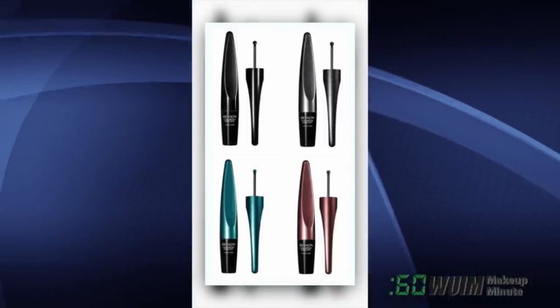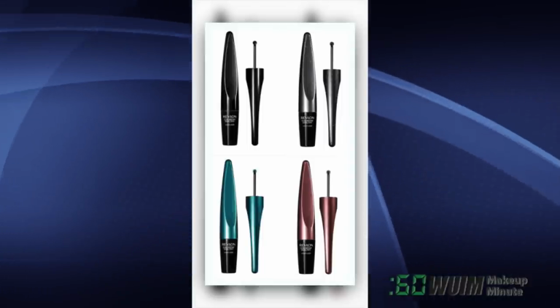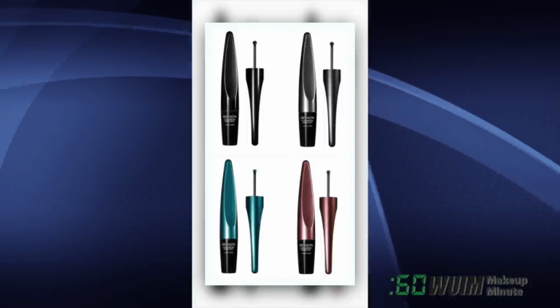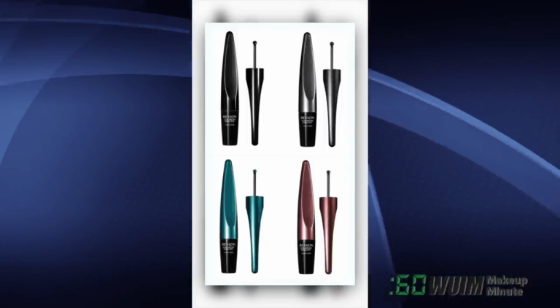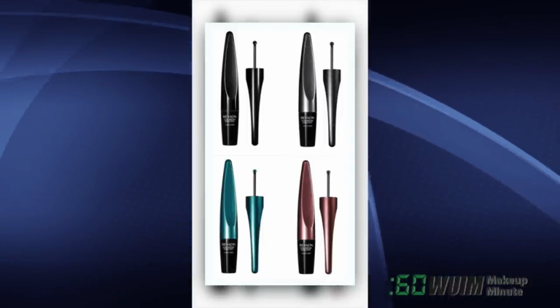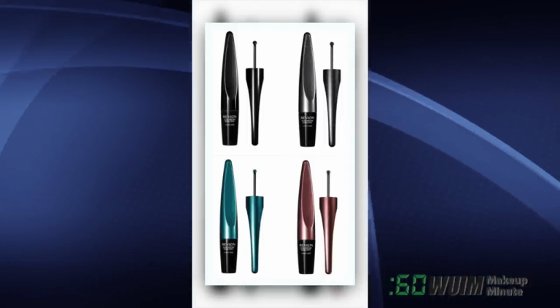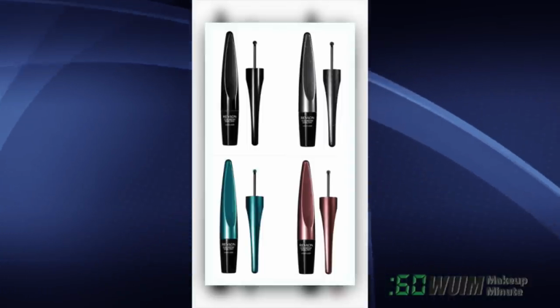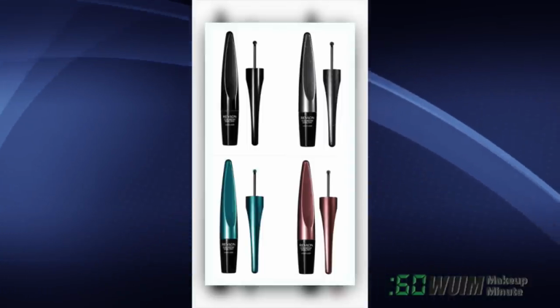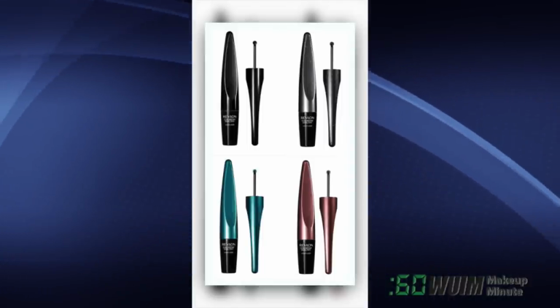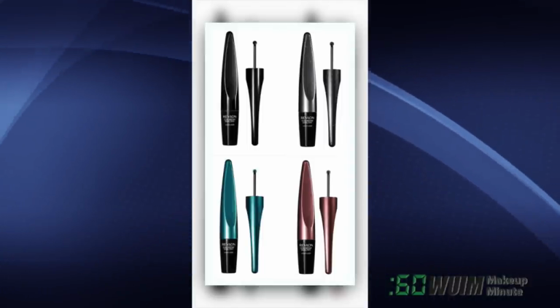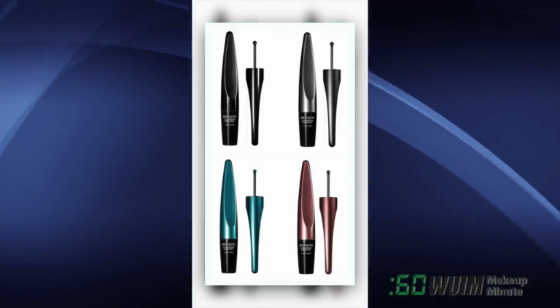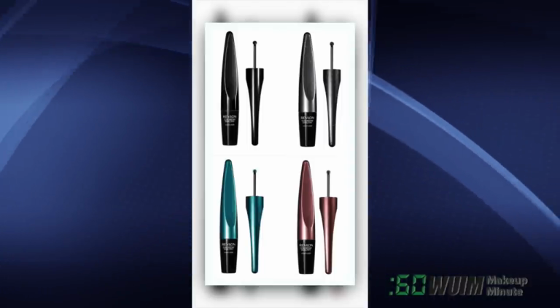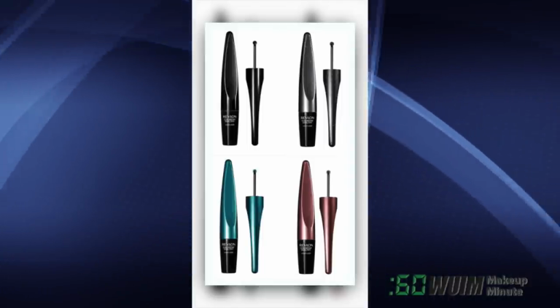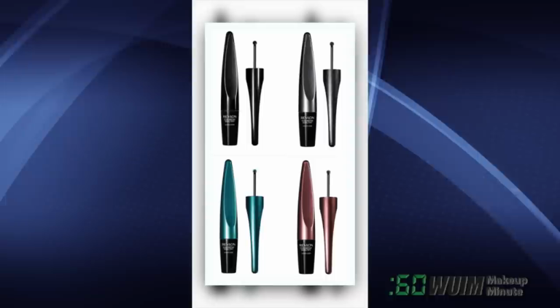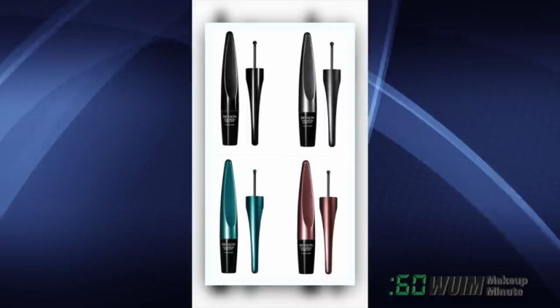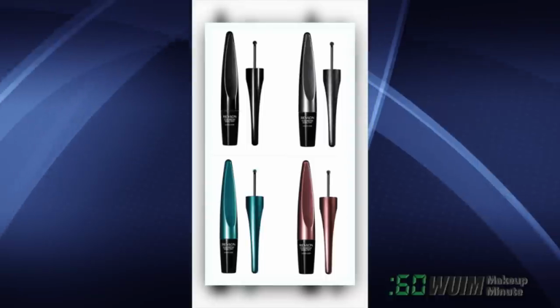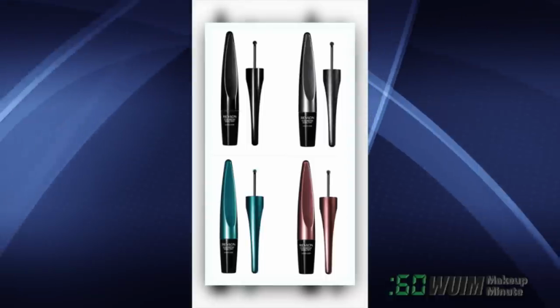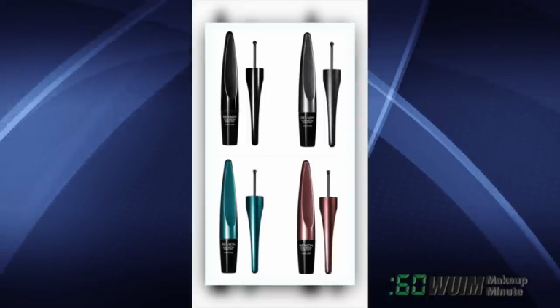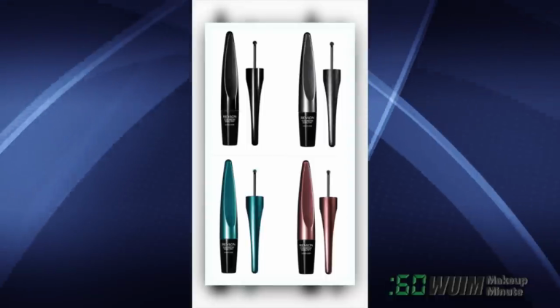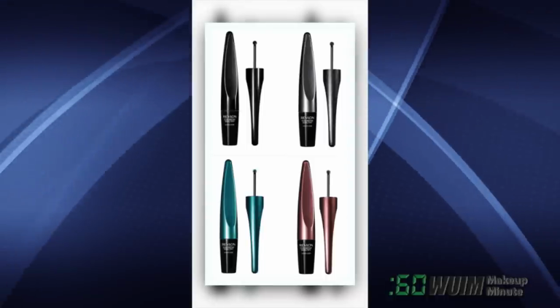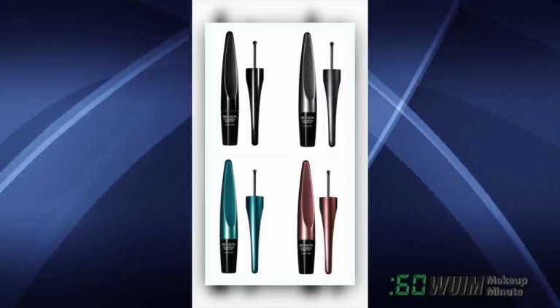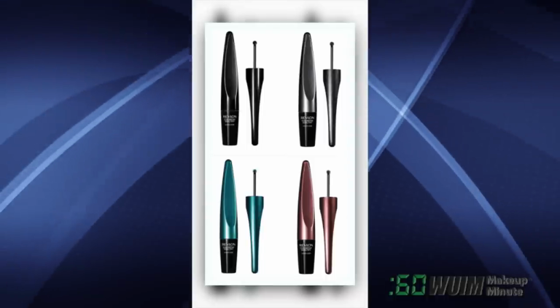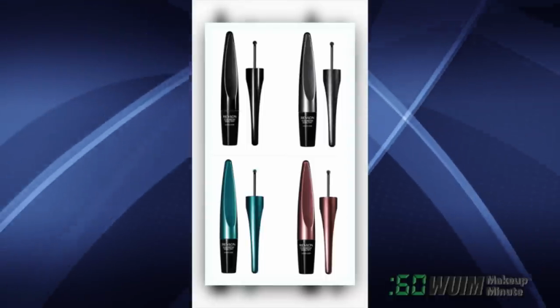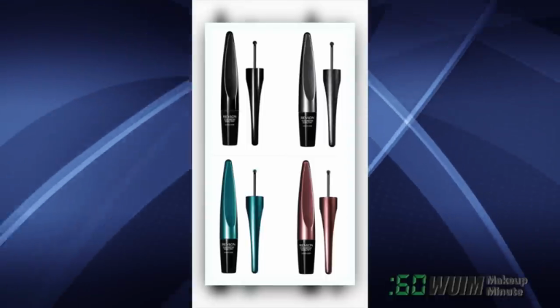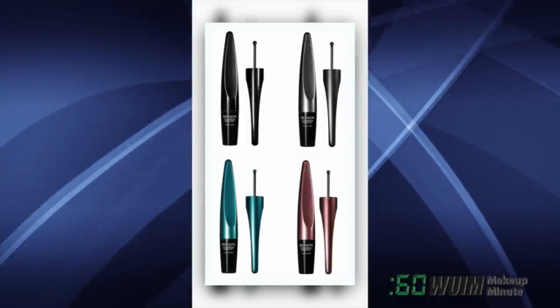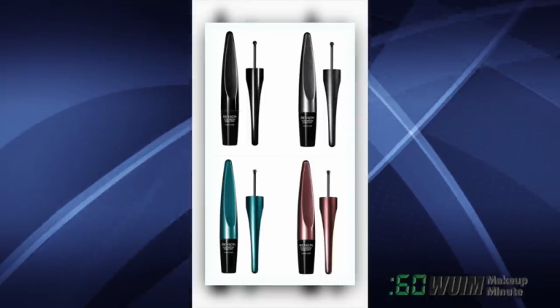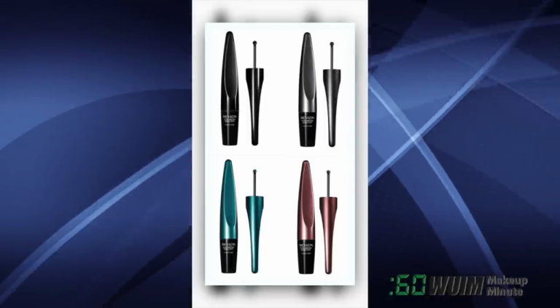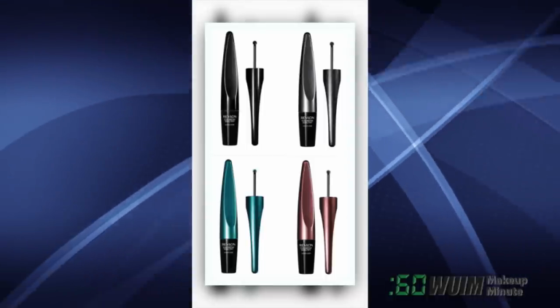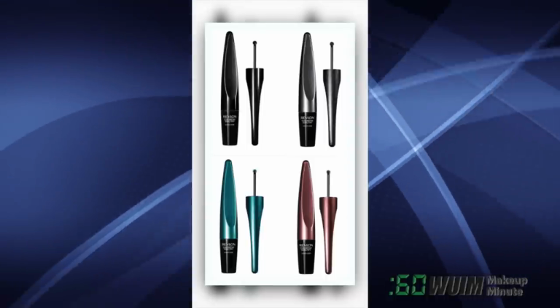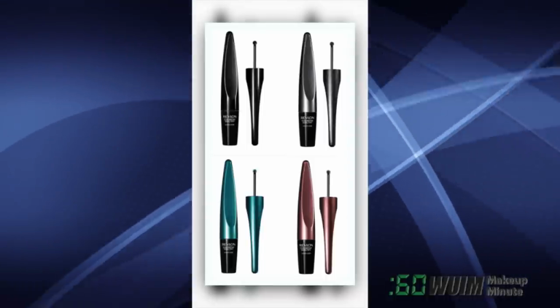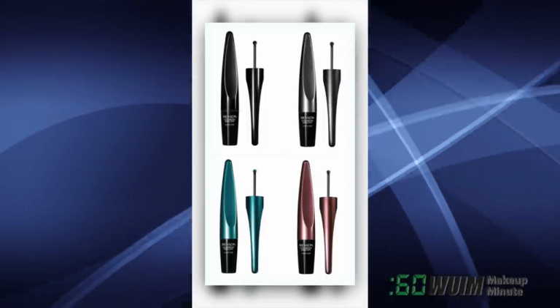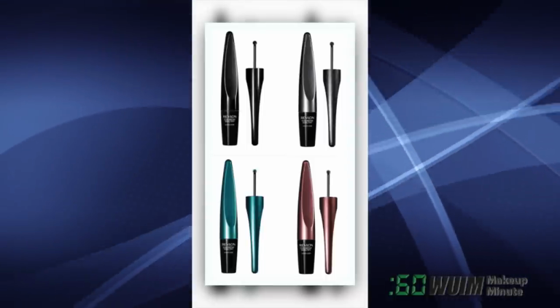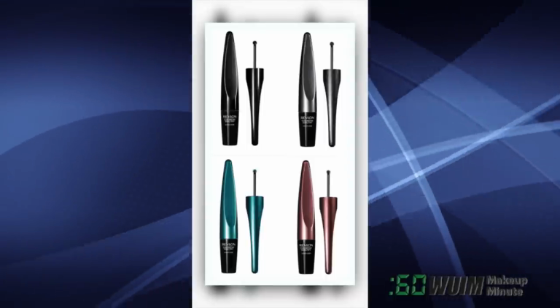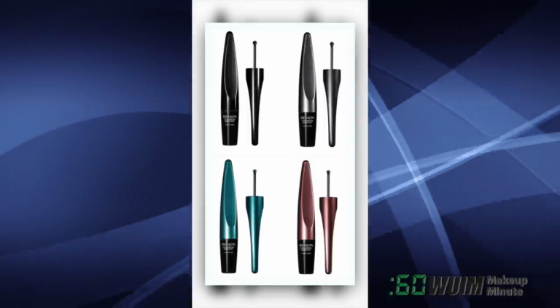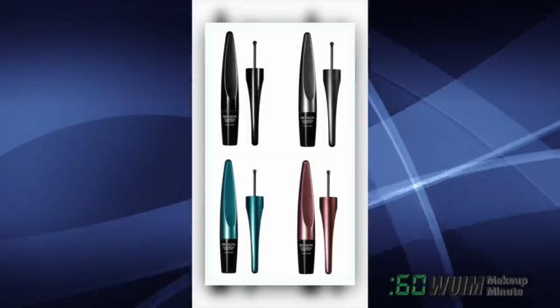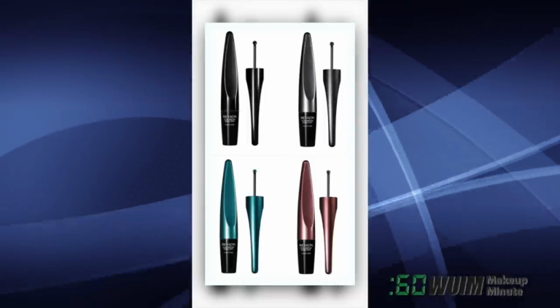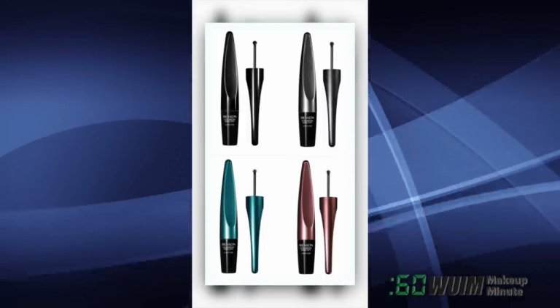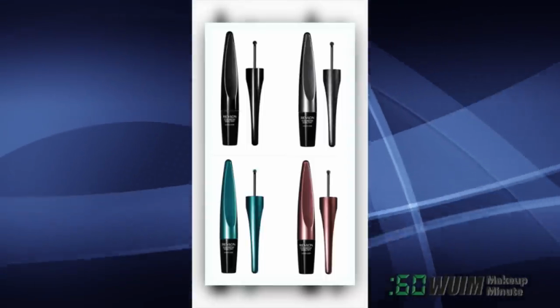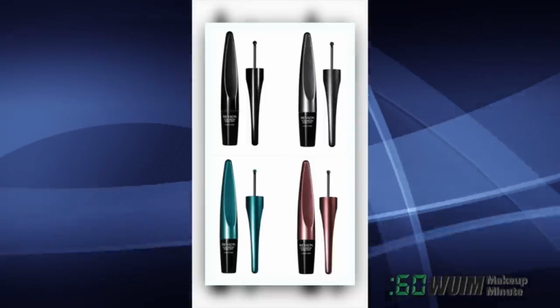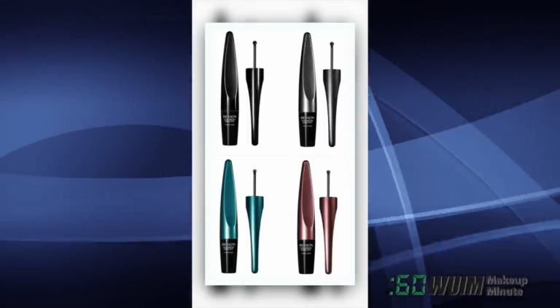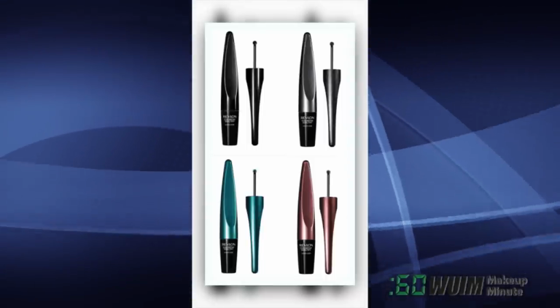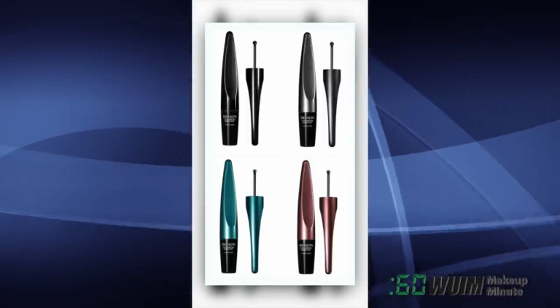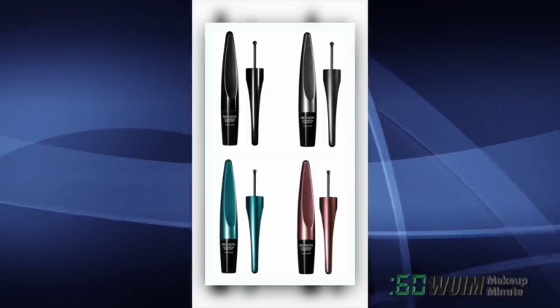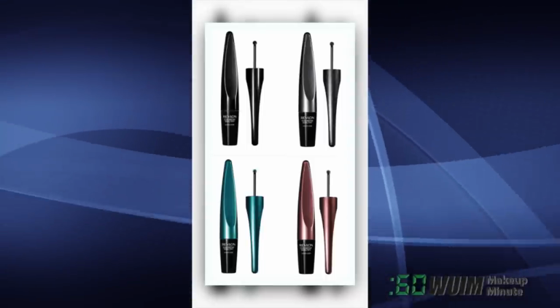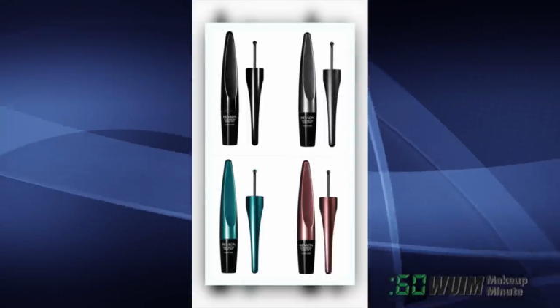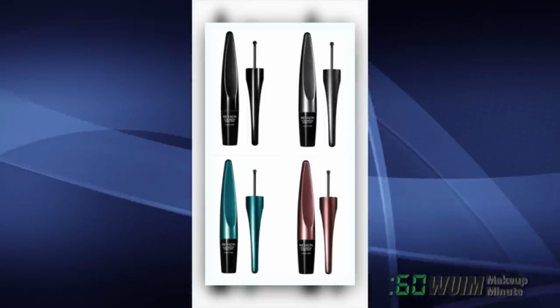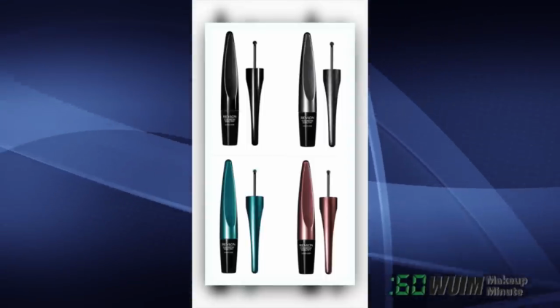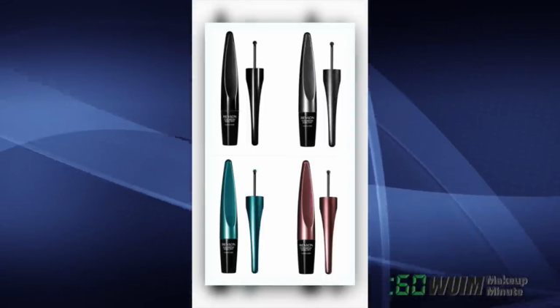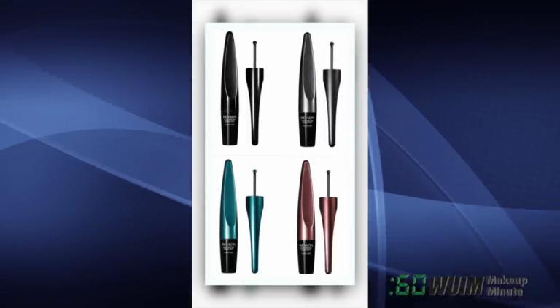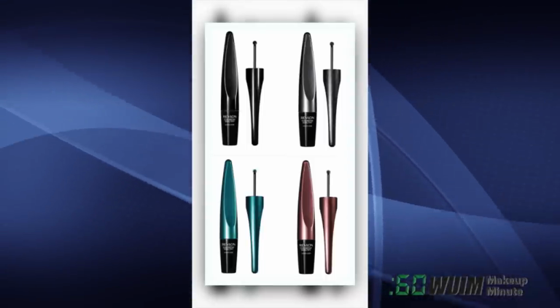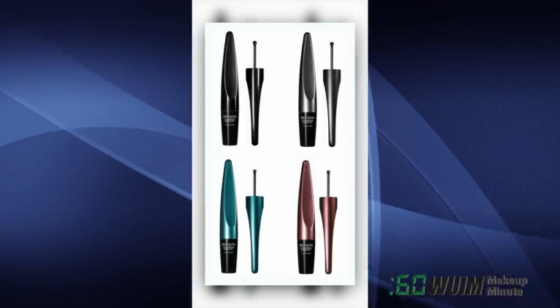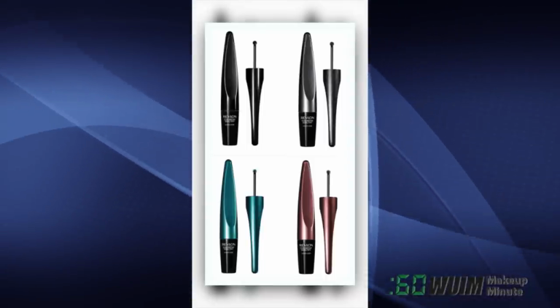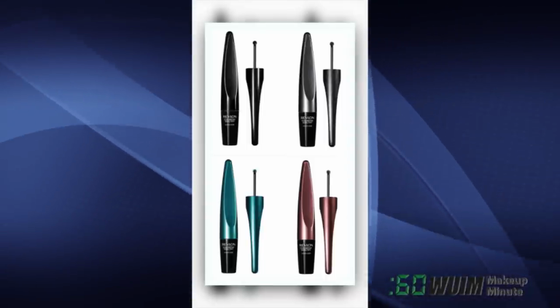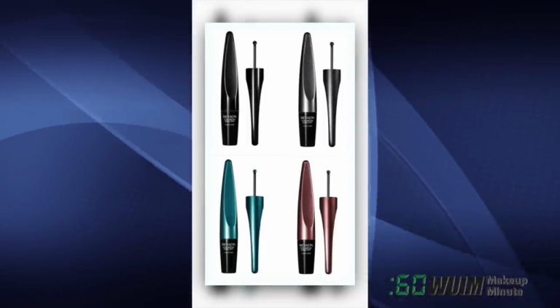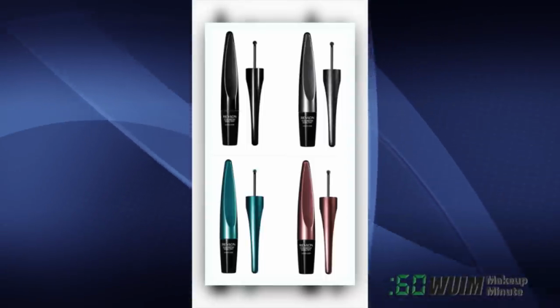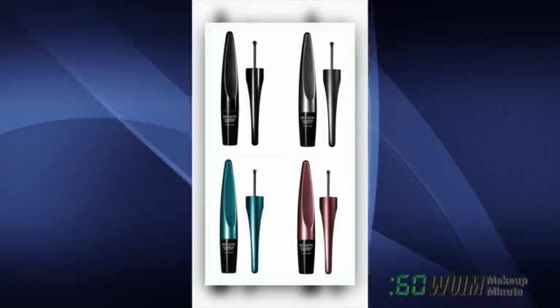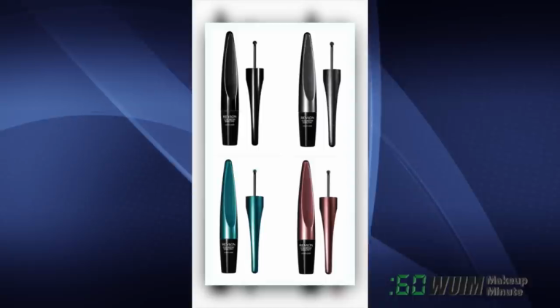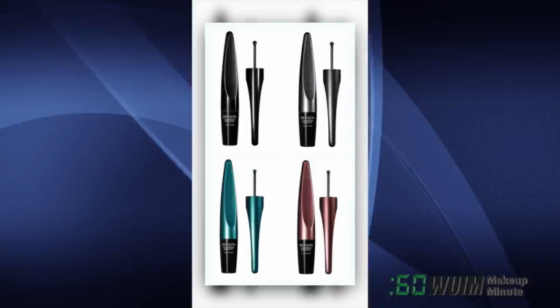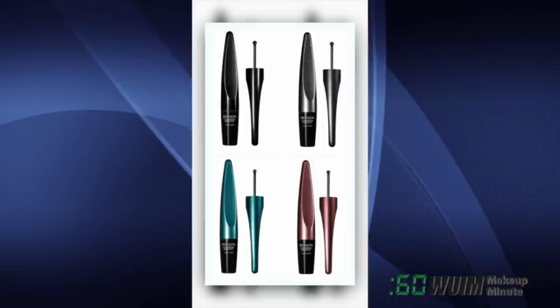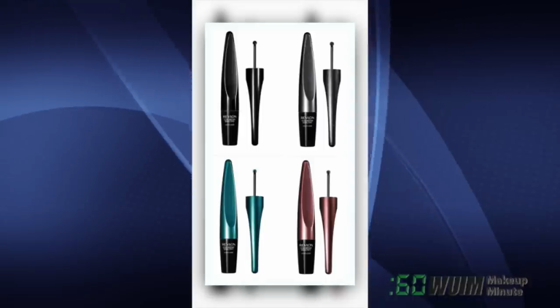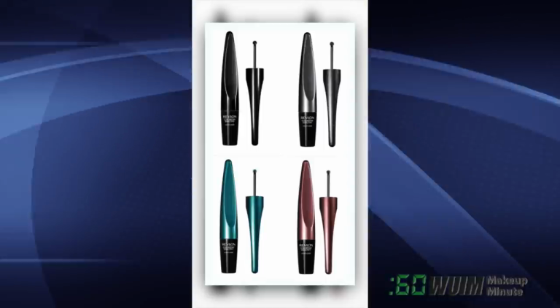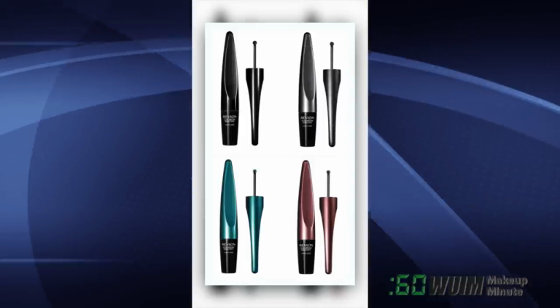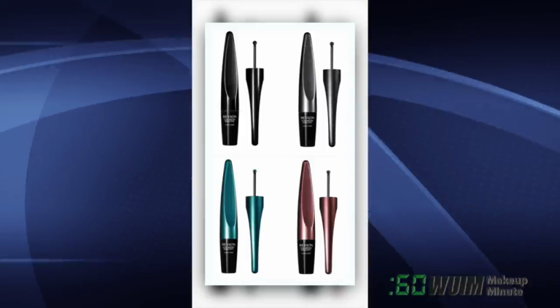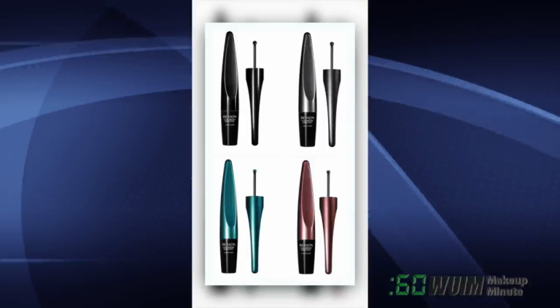It costs less than a MAC liner and comes in four waterproof shades: Intense Black, Sparkling Black, Mermaid Blue, and Mulberry — $11.99.